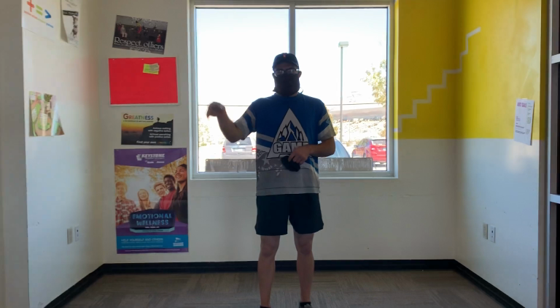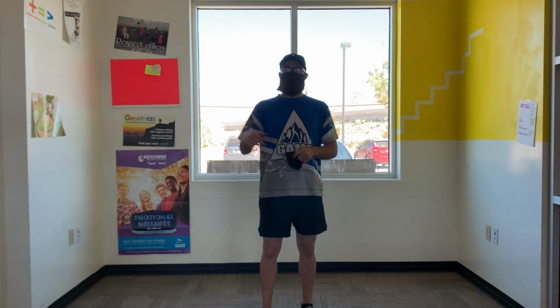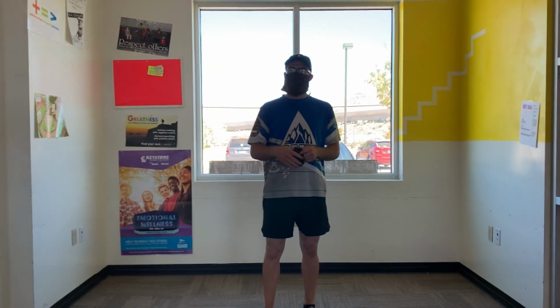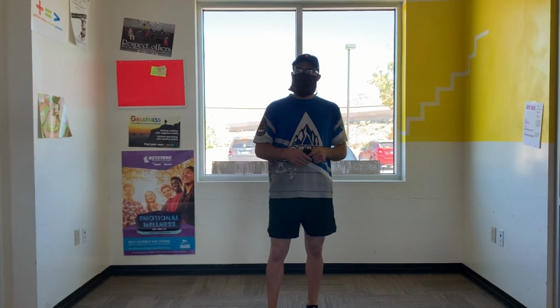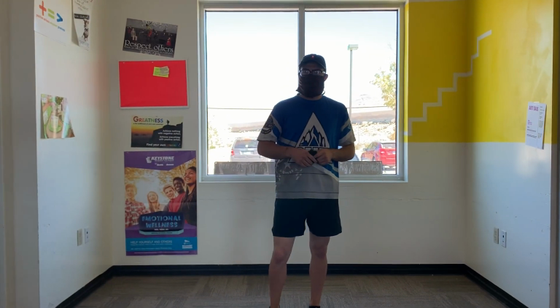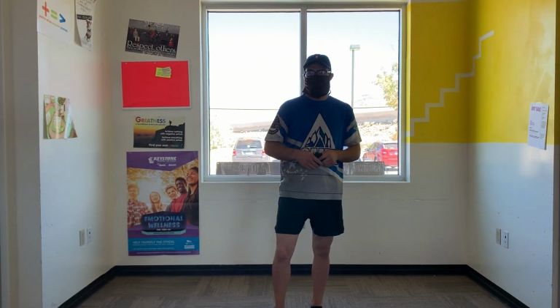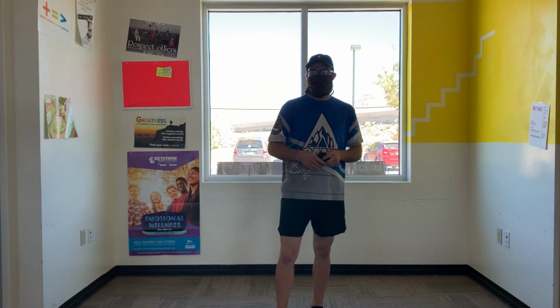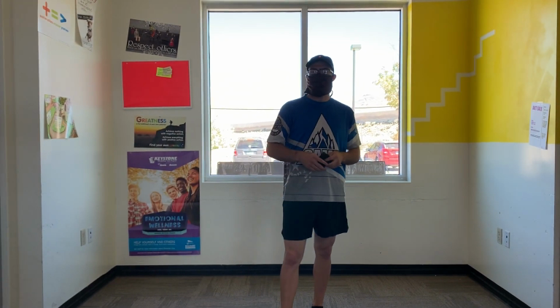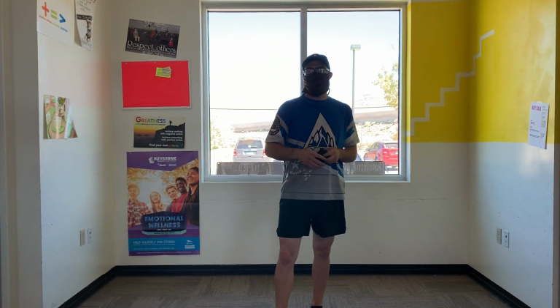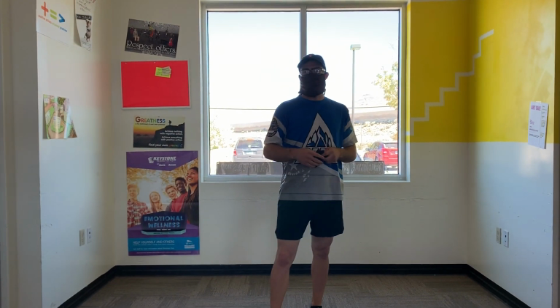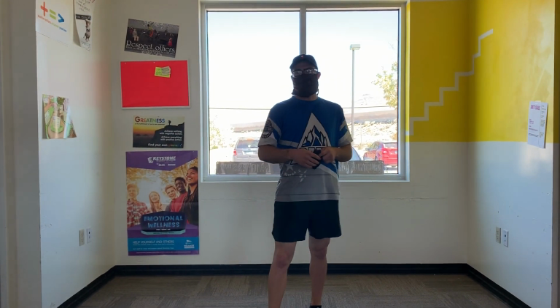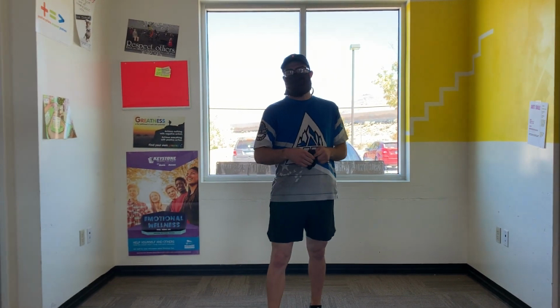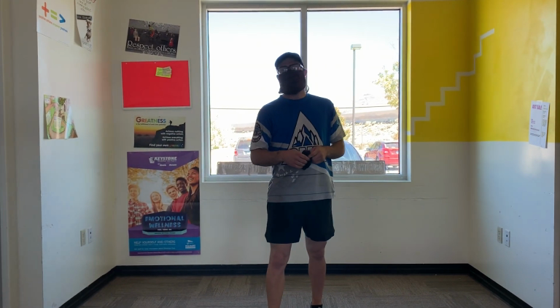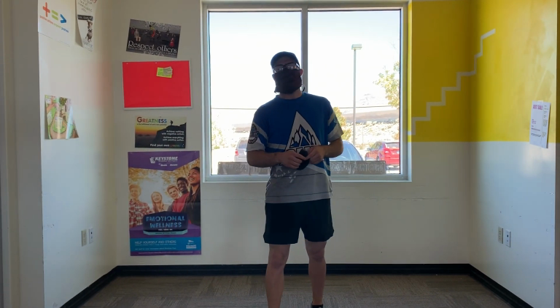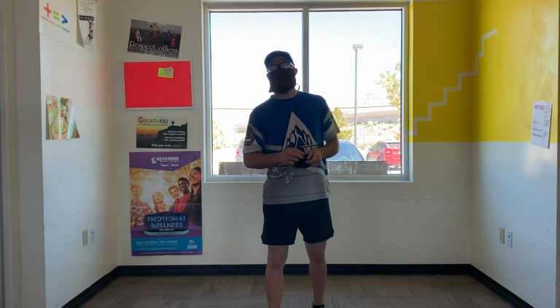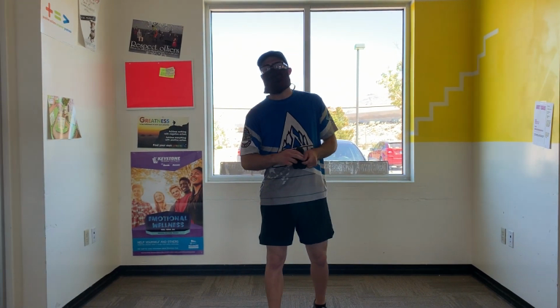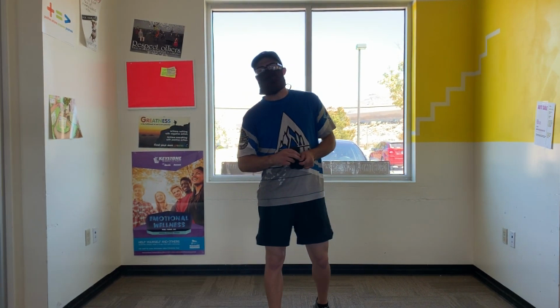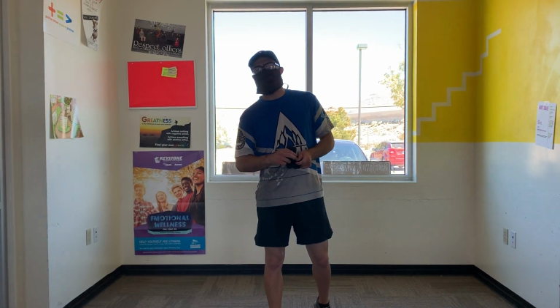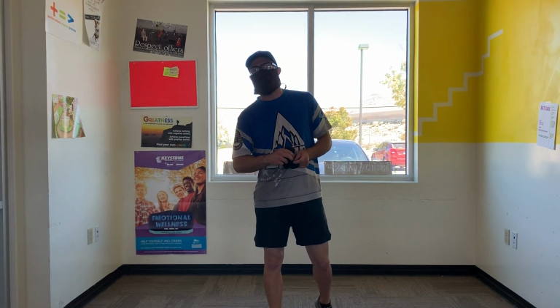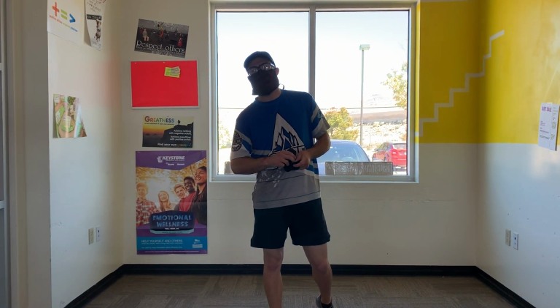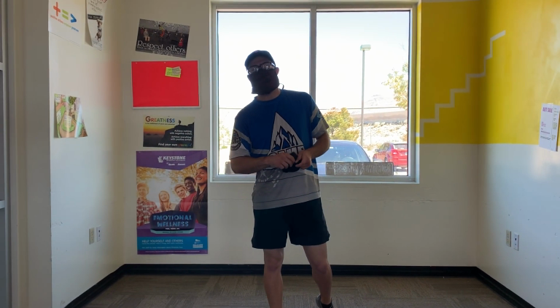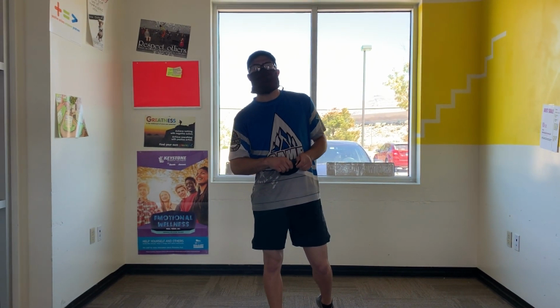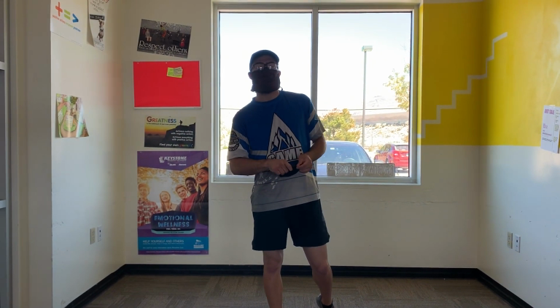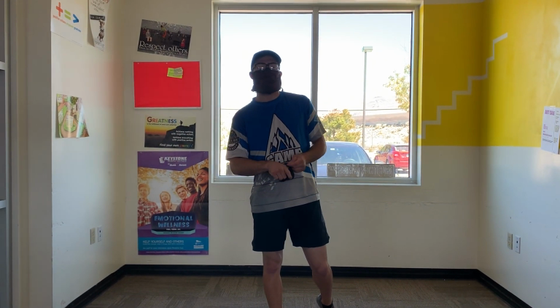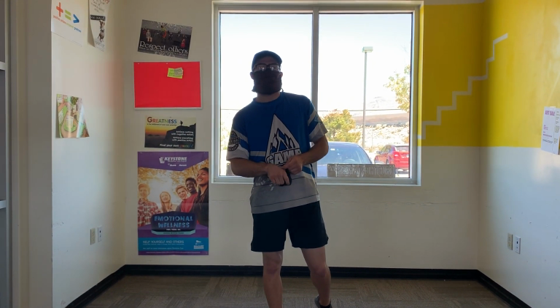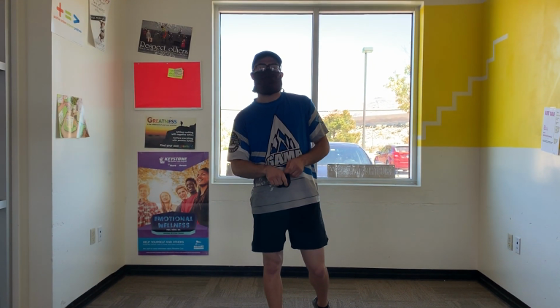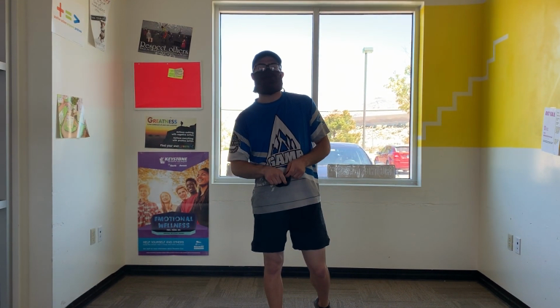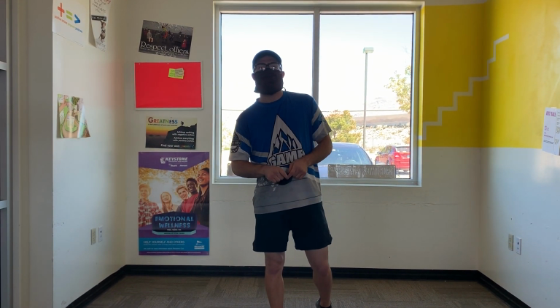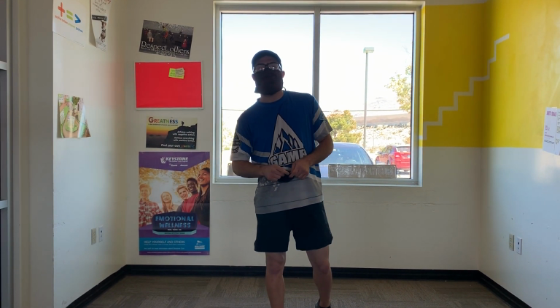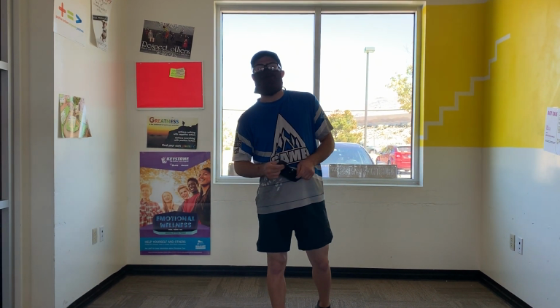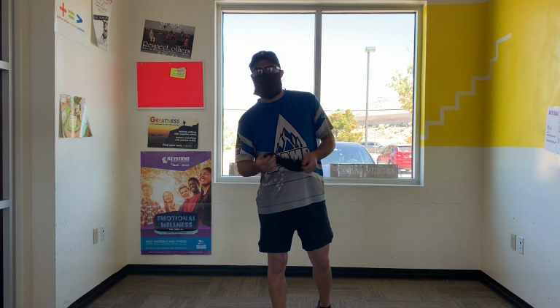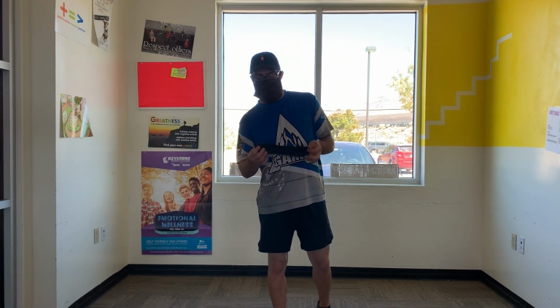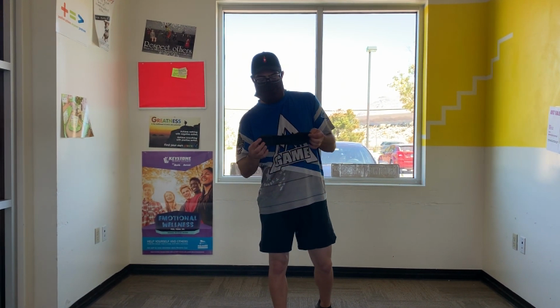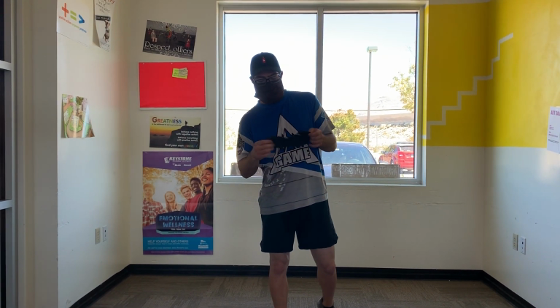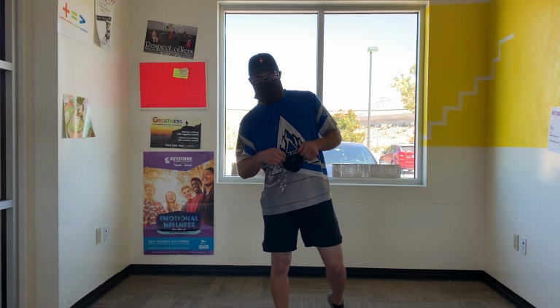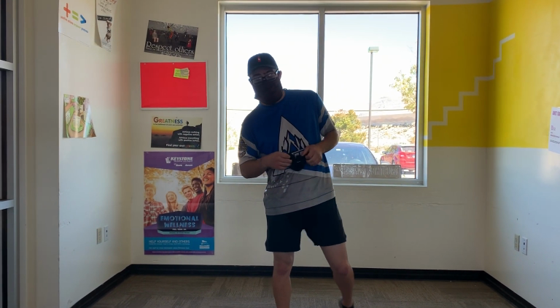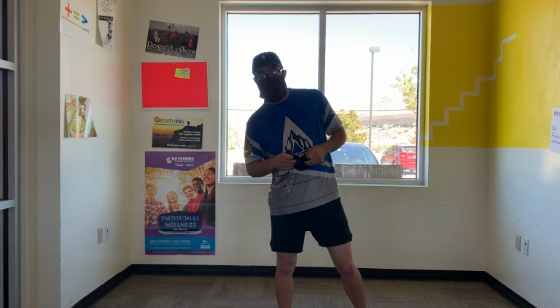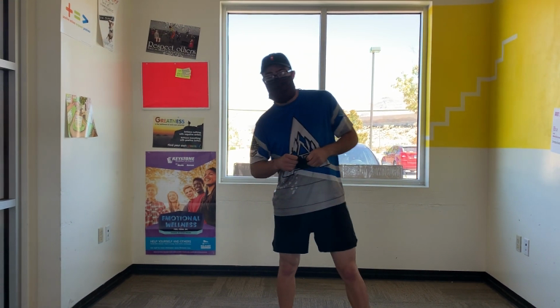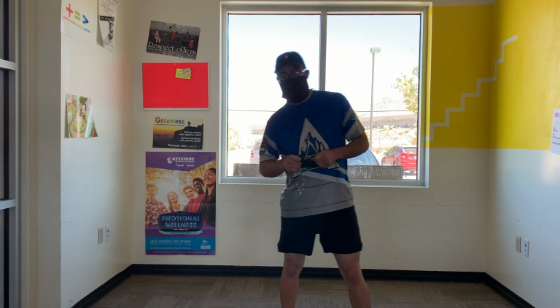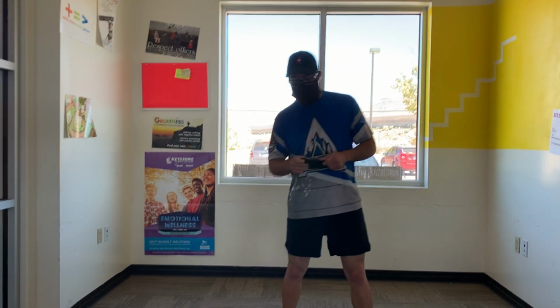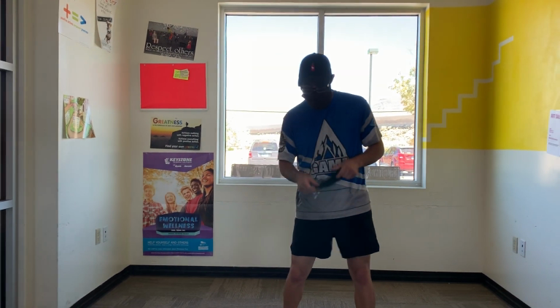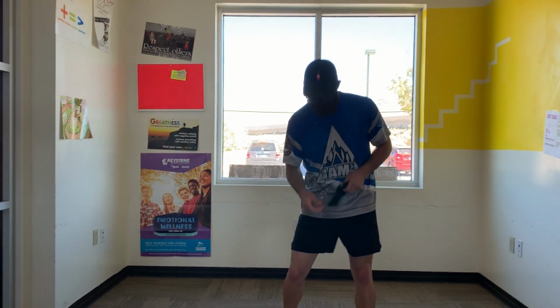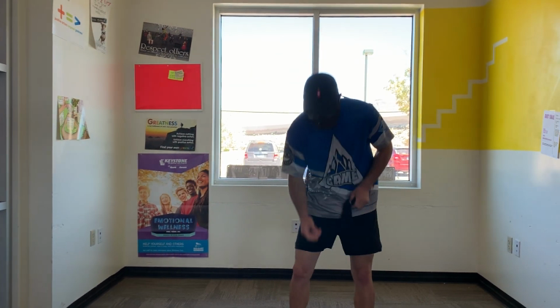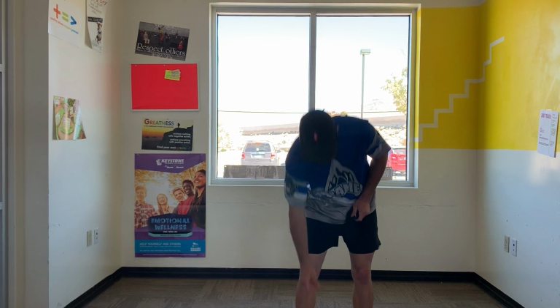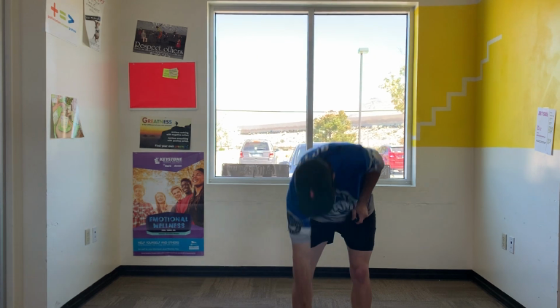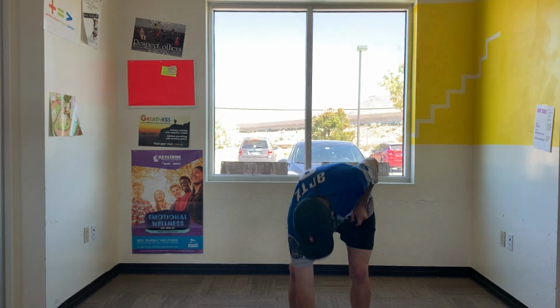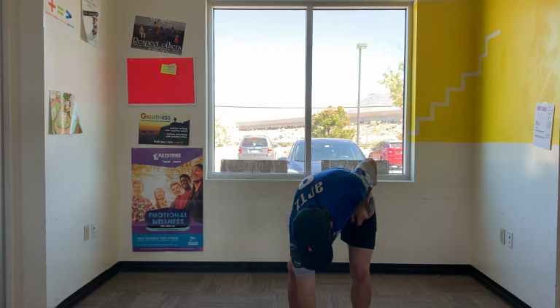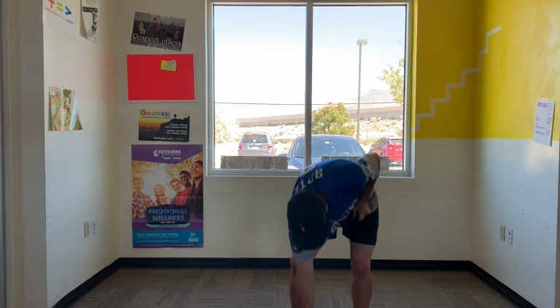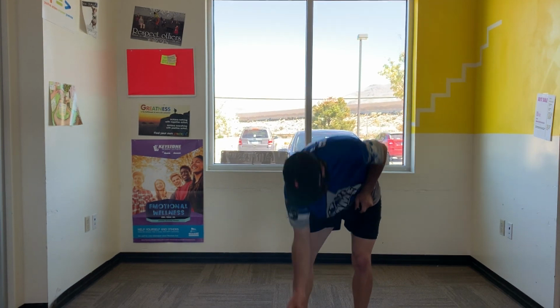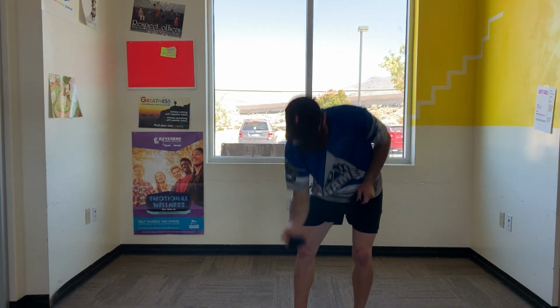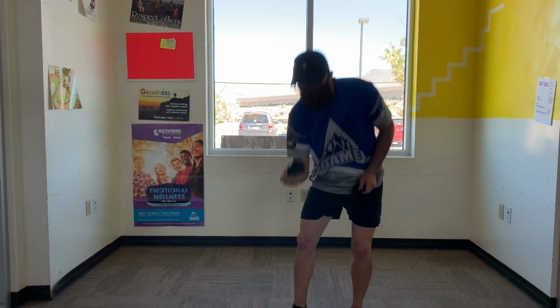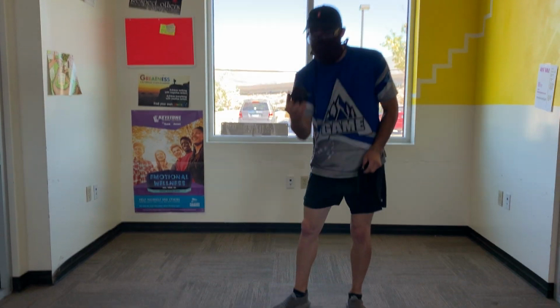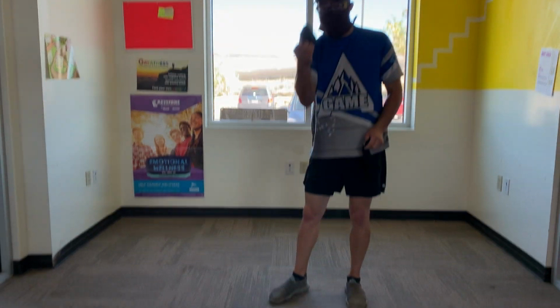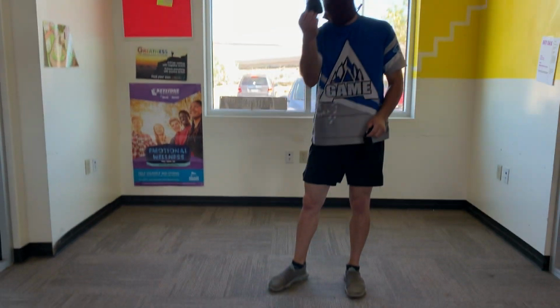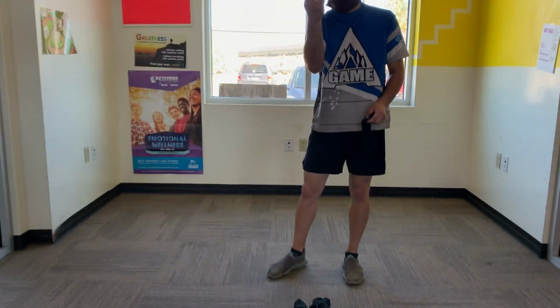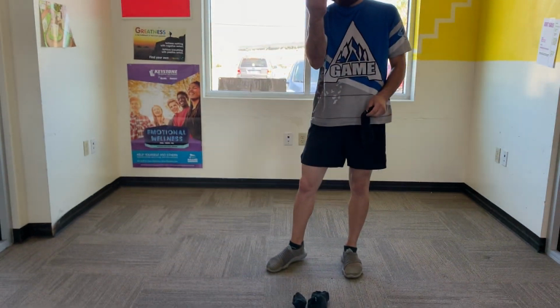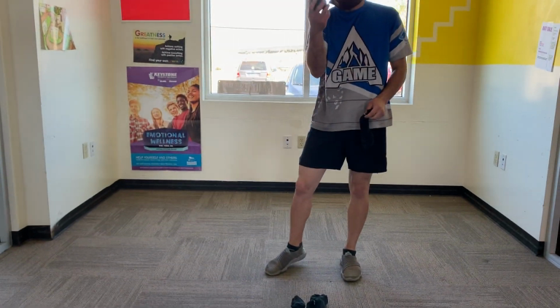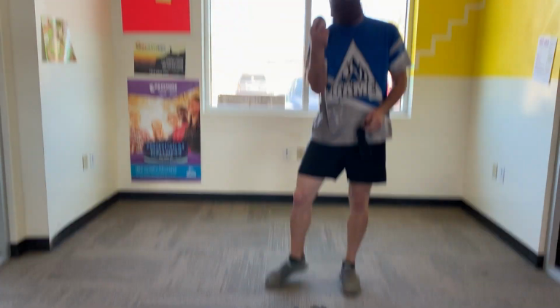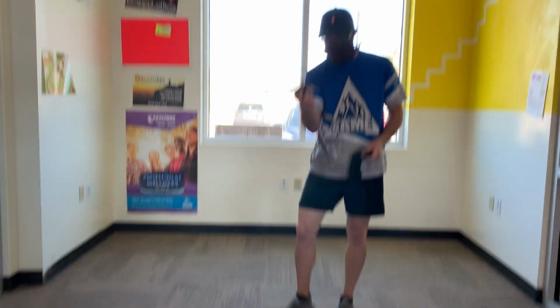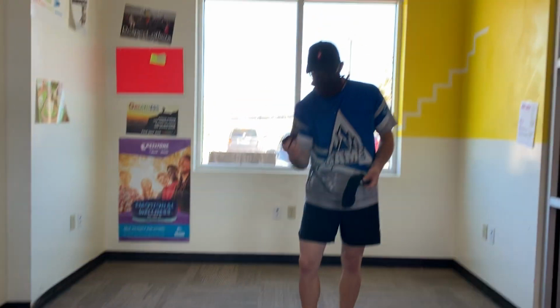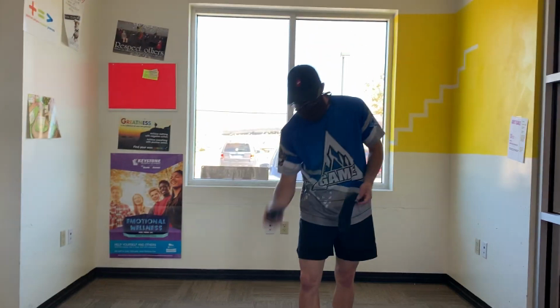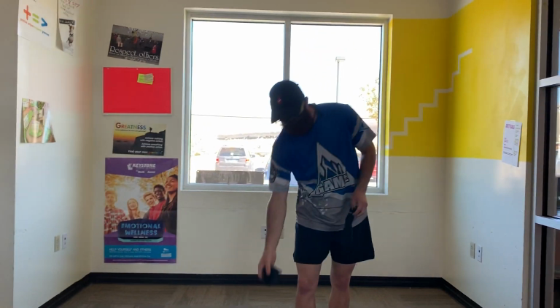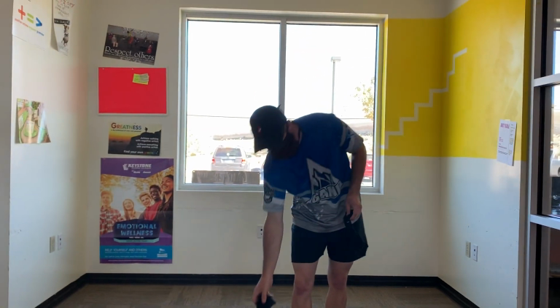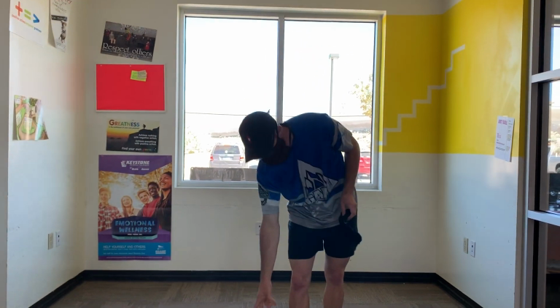Hey everybody, I'm John. I work in the Teen Center, Boys and Girls Club. Today we're going to be doing soft dodgeball, dodgeball socks.